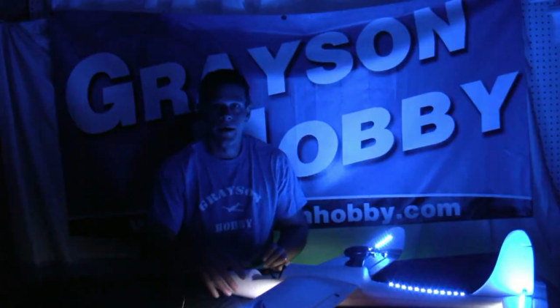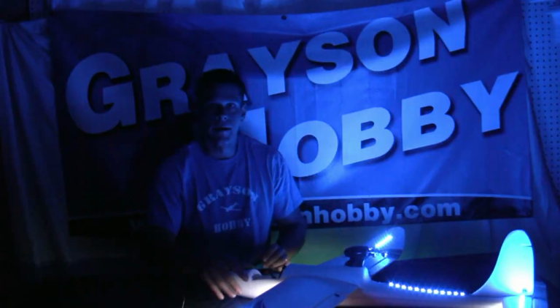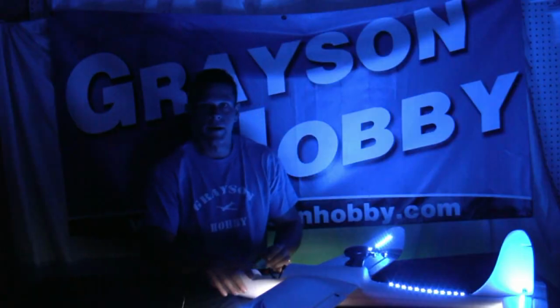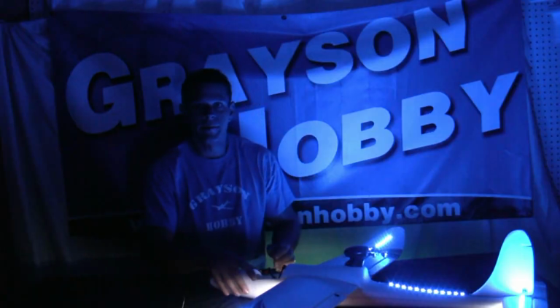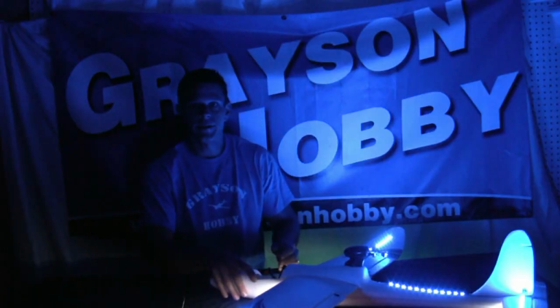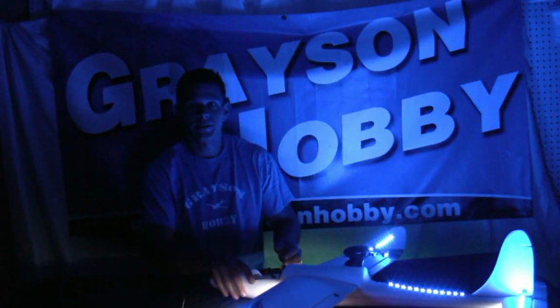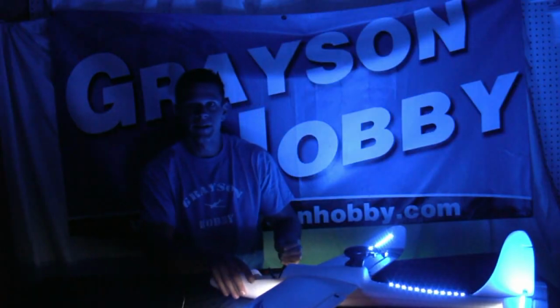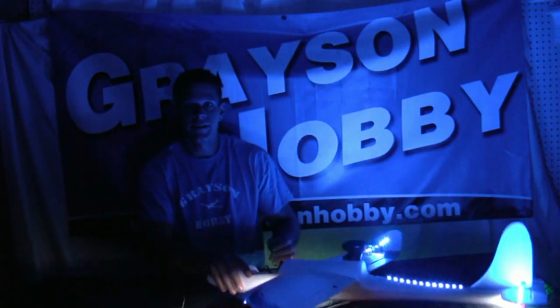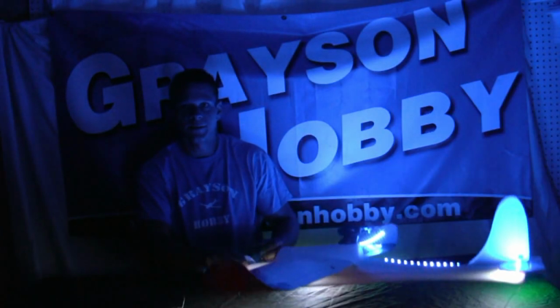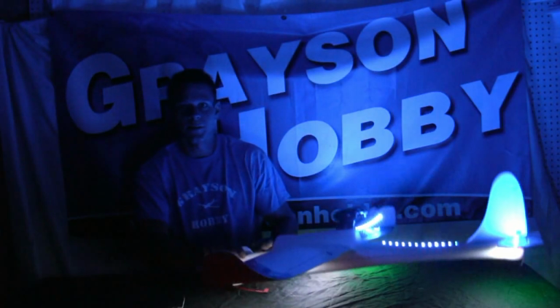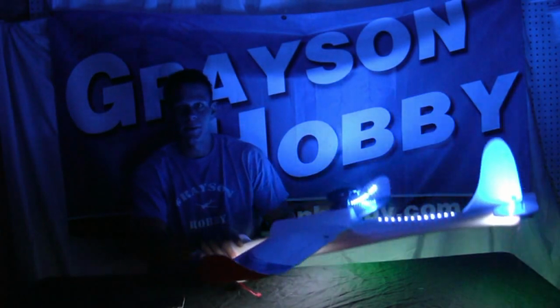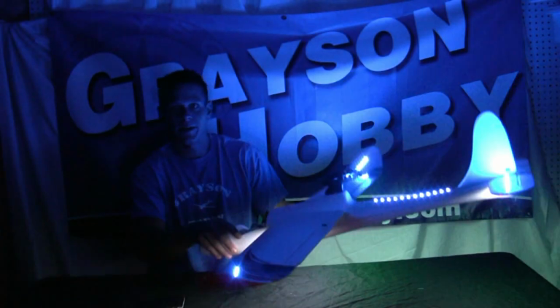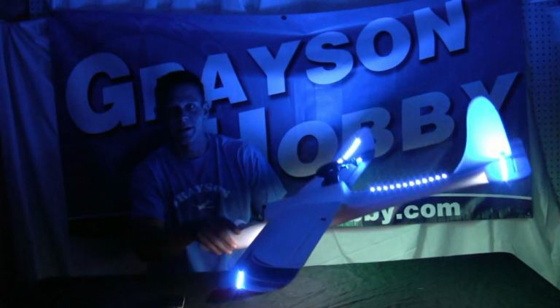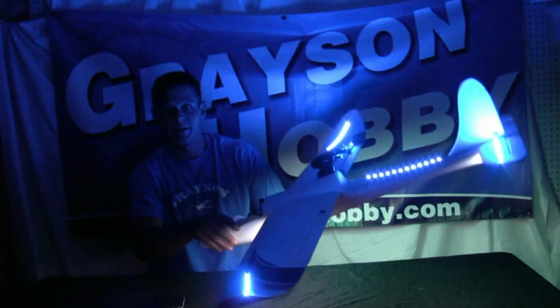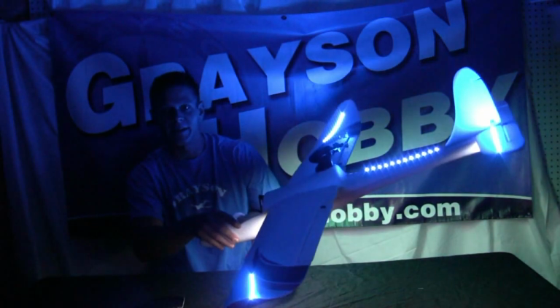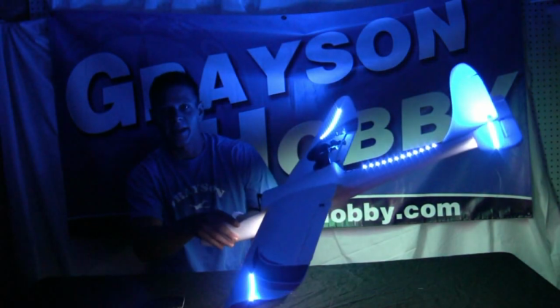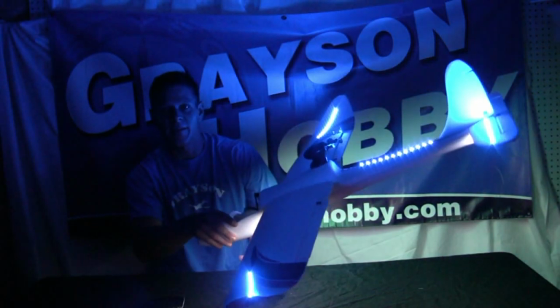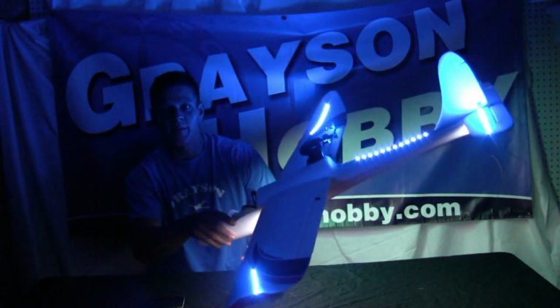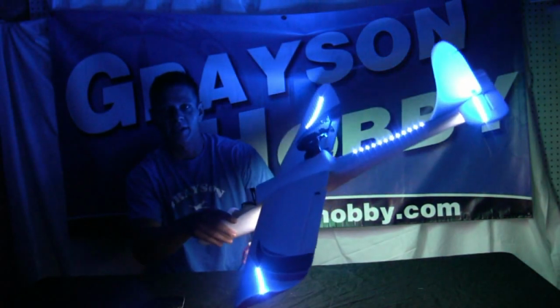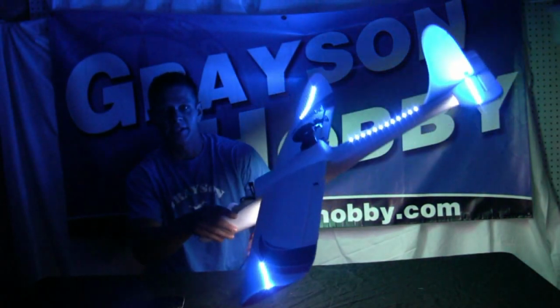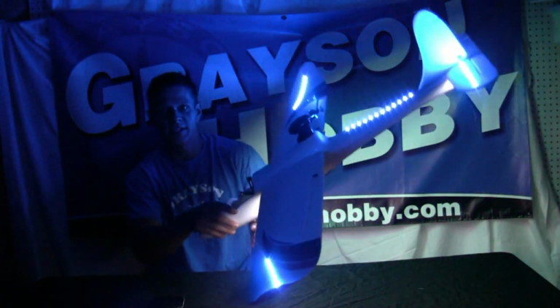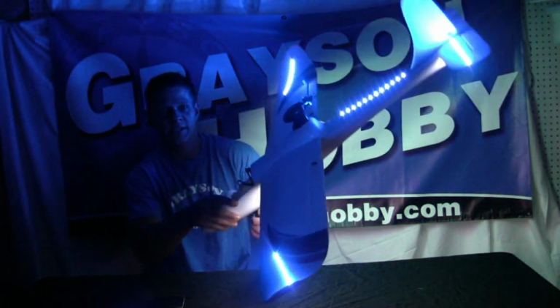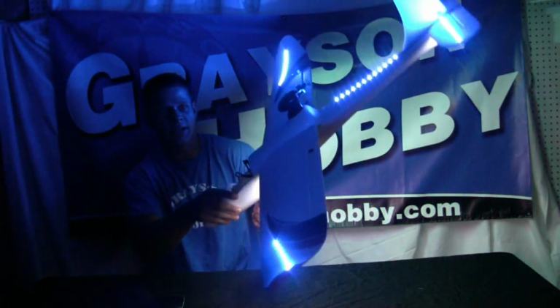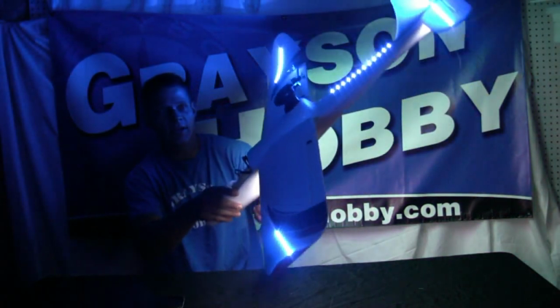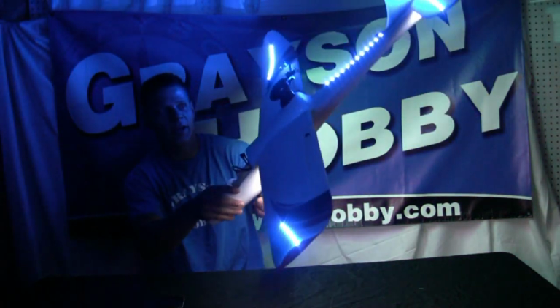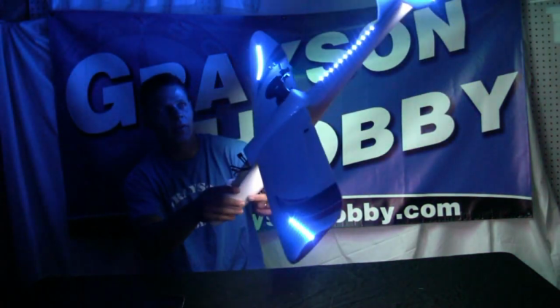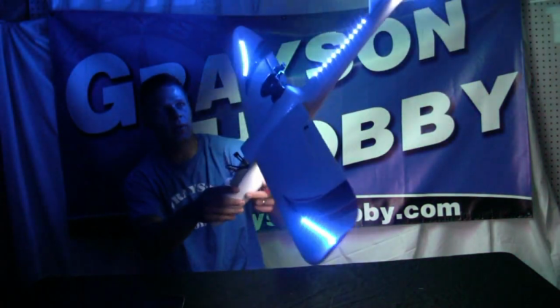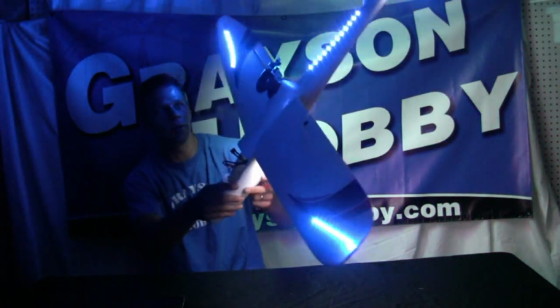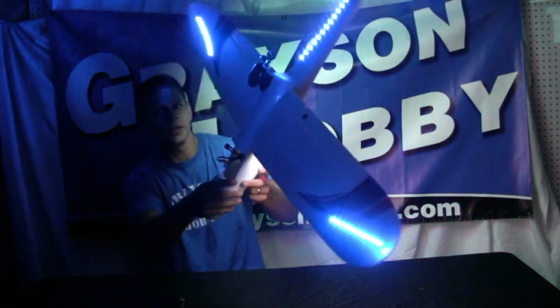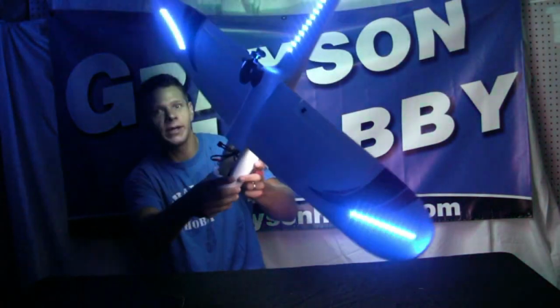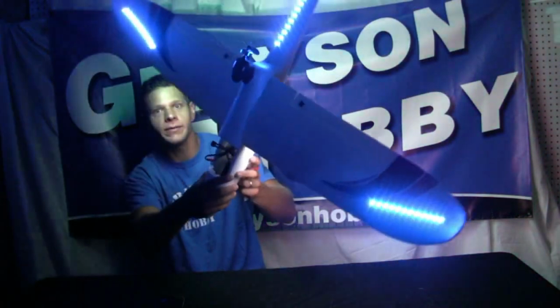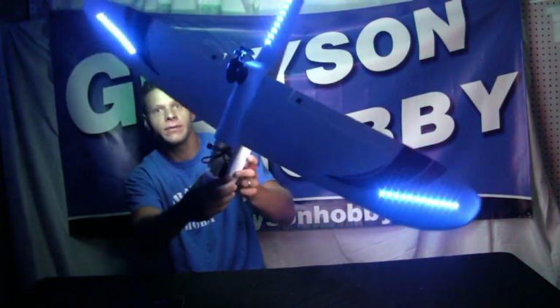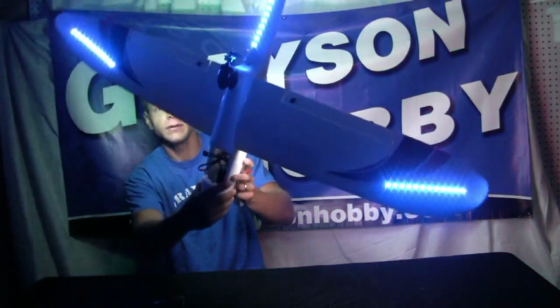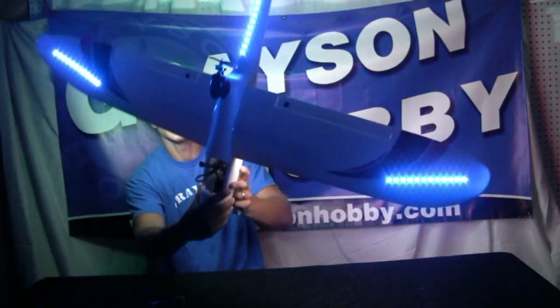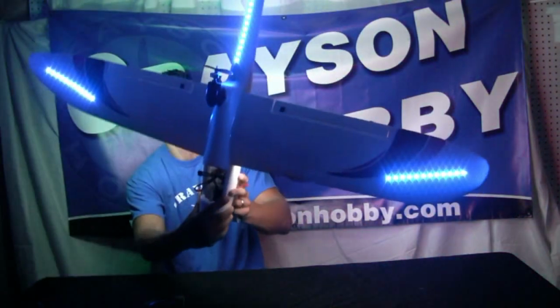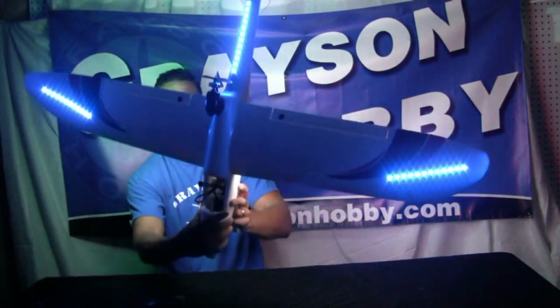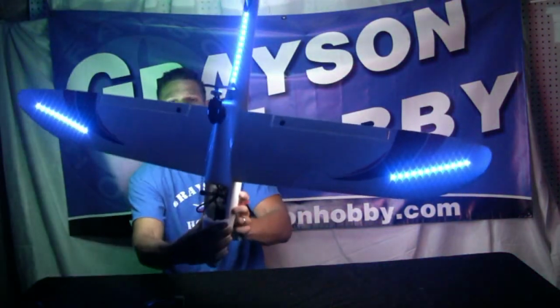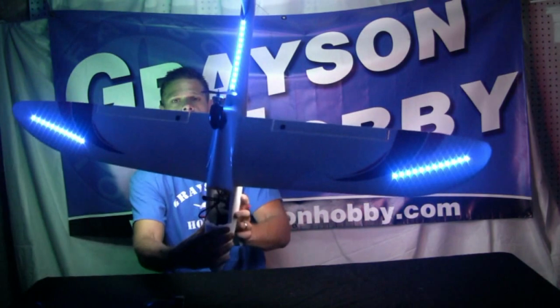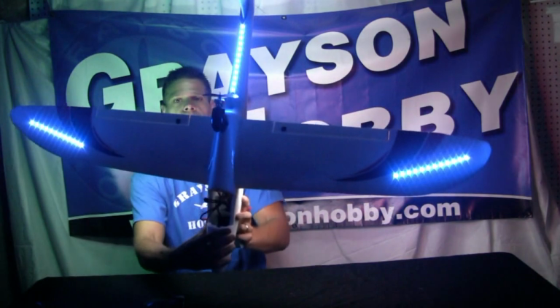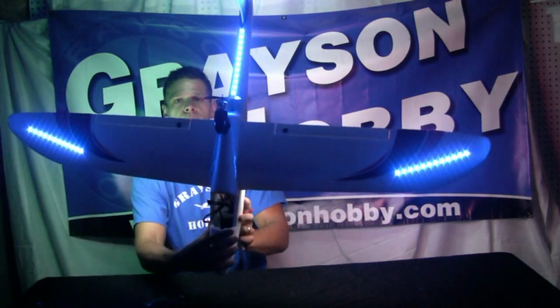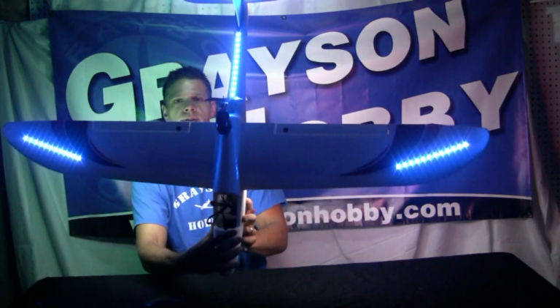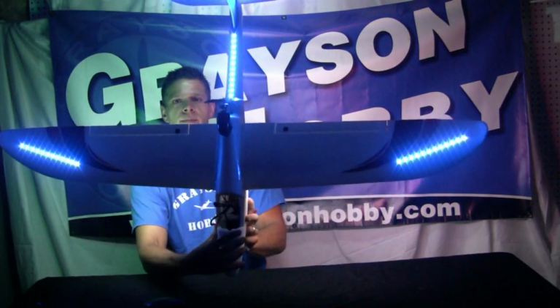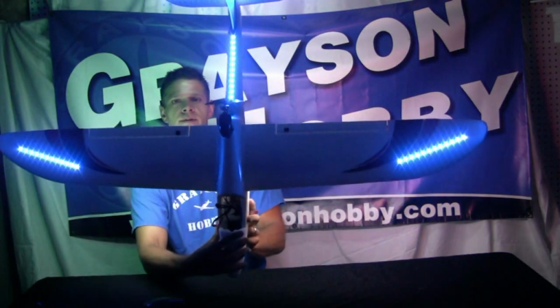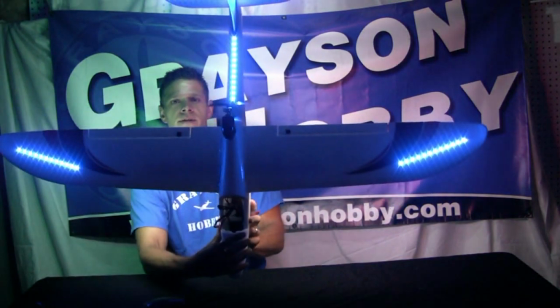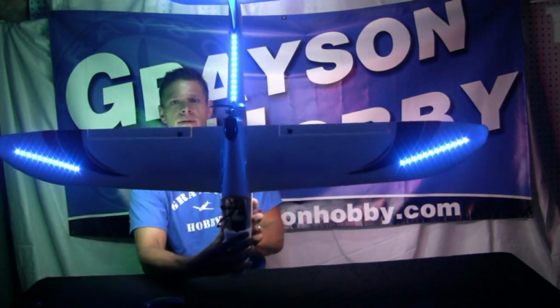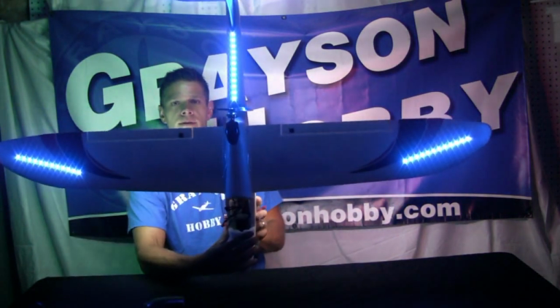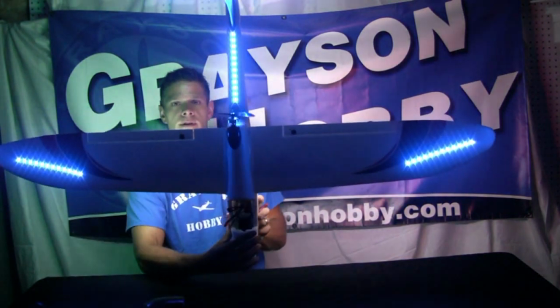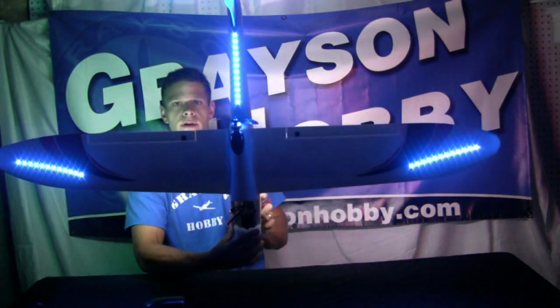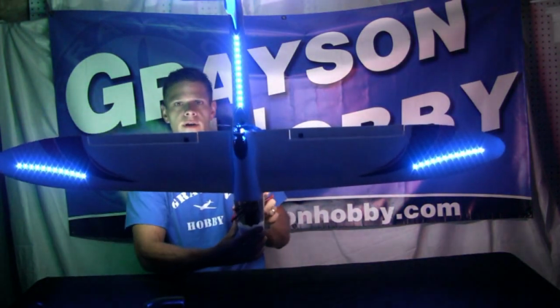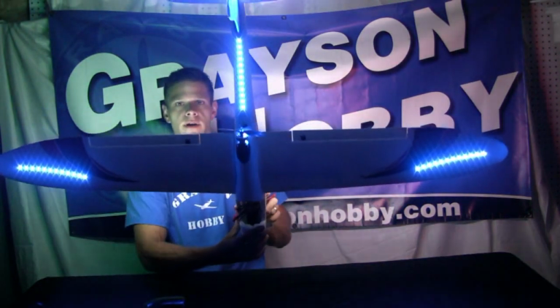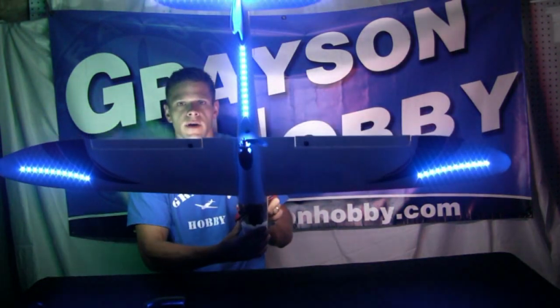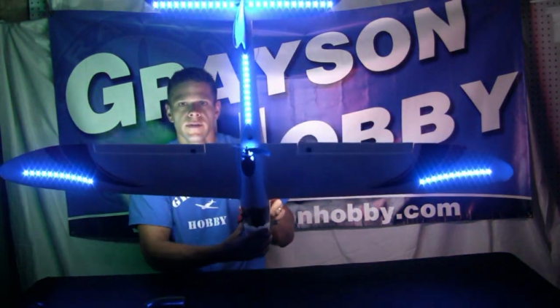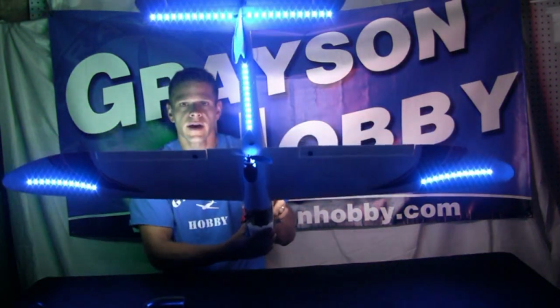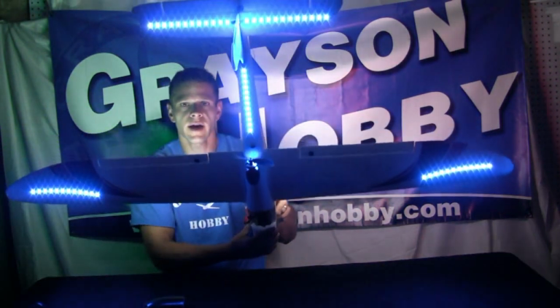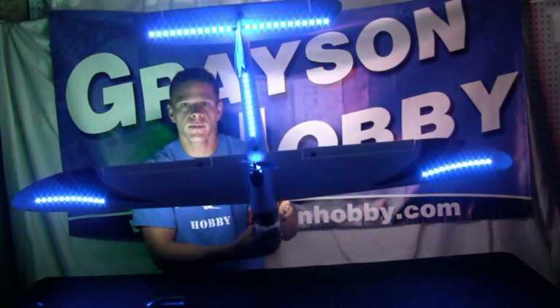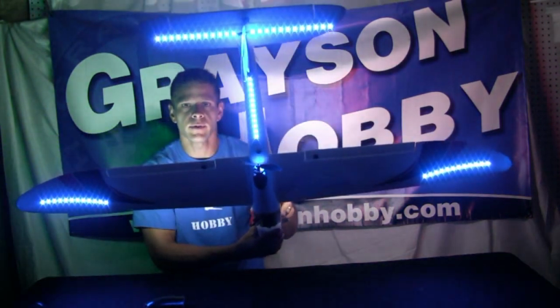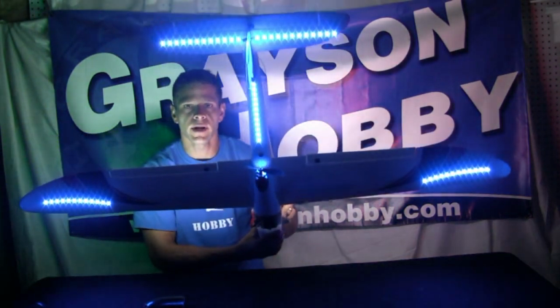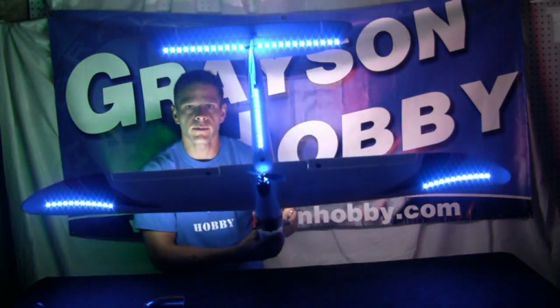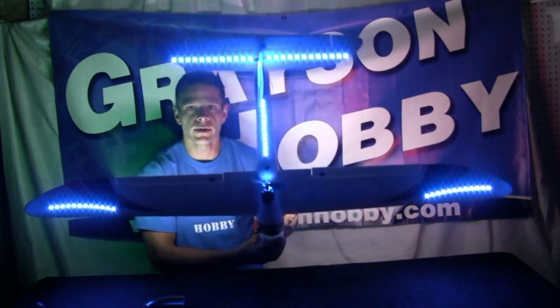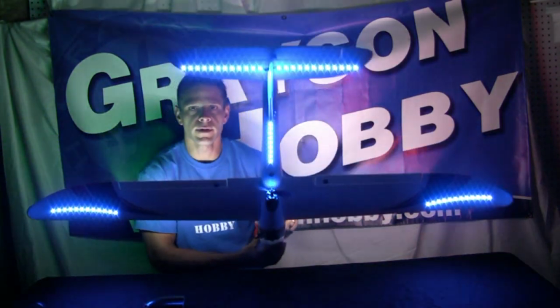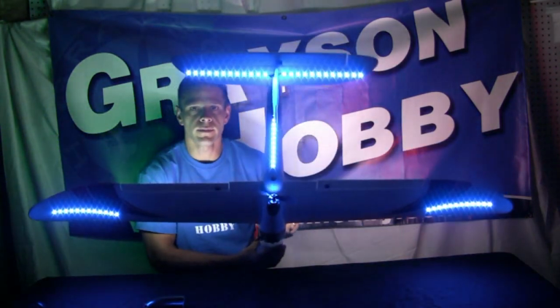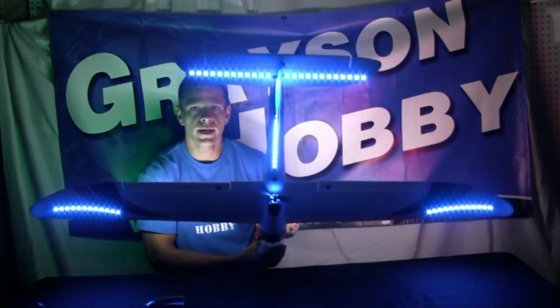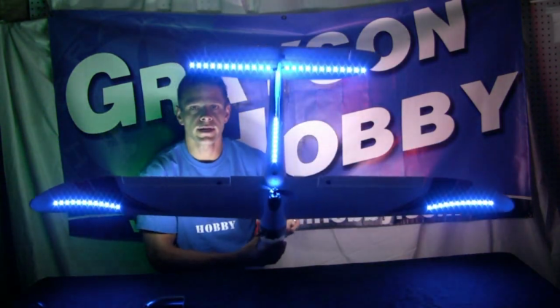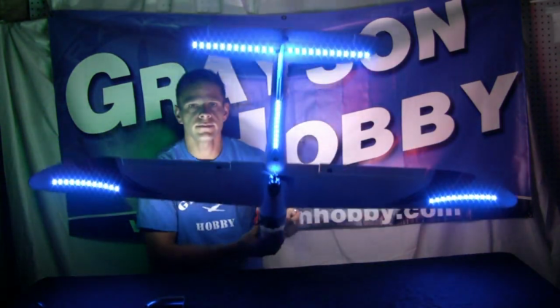Alright, I'm not sure how this is gonna work here on the camera, but as you can see we've got our blue plane — blue tips on the top and blue on the bottom.